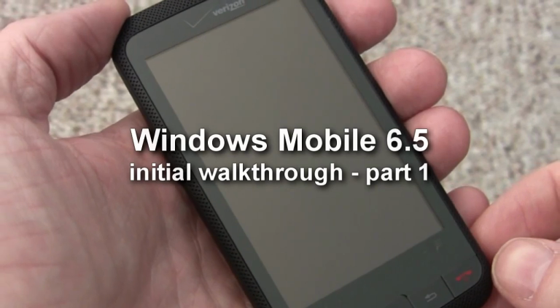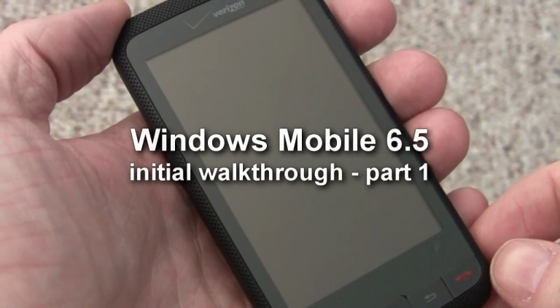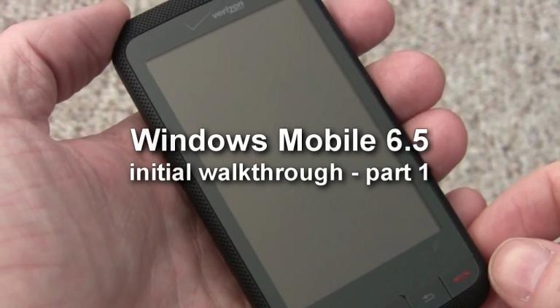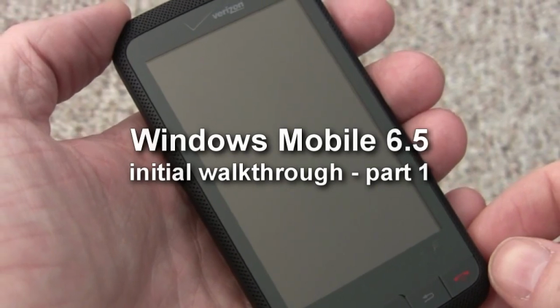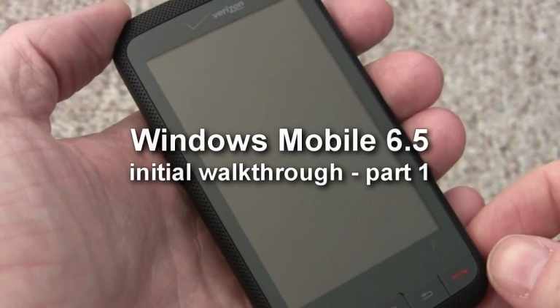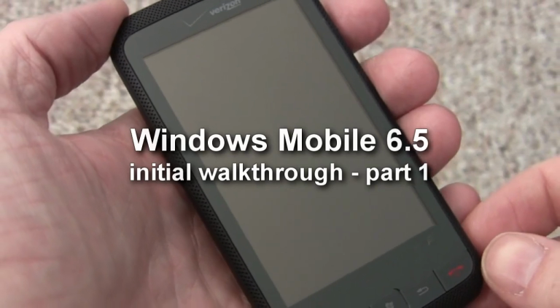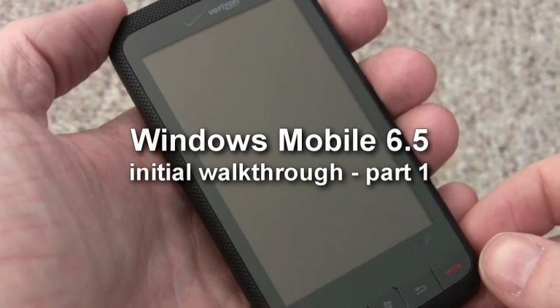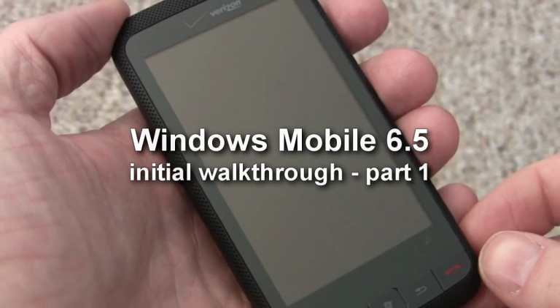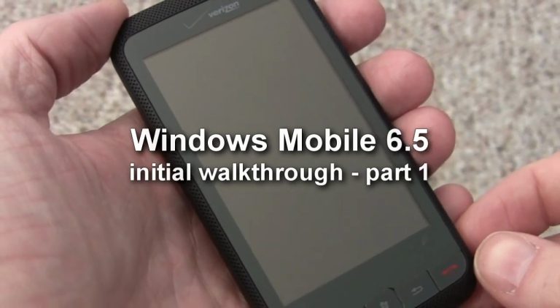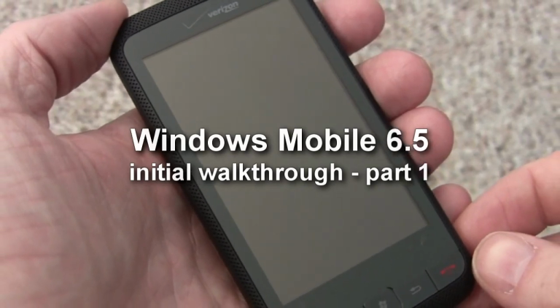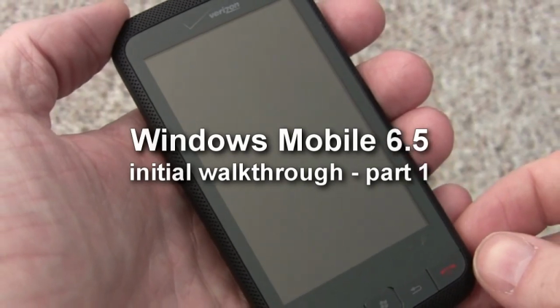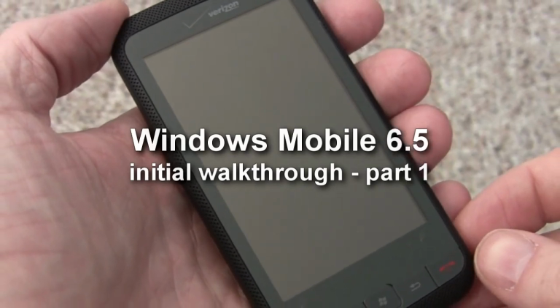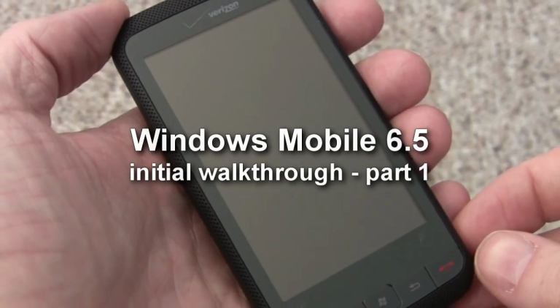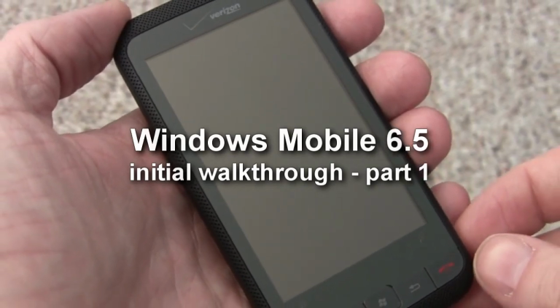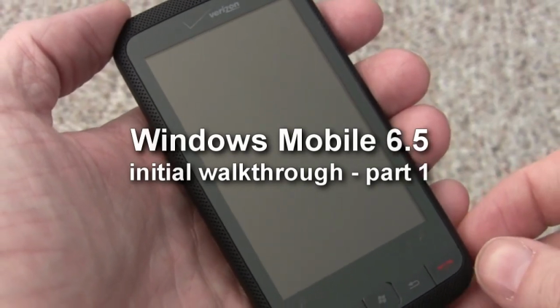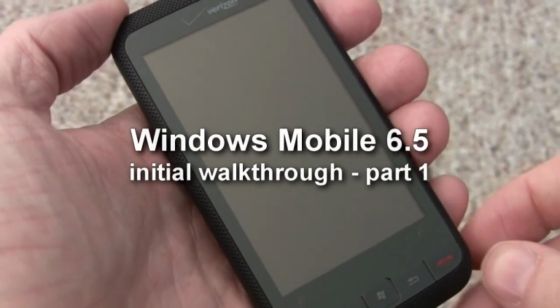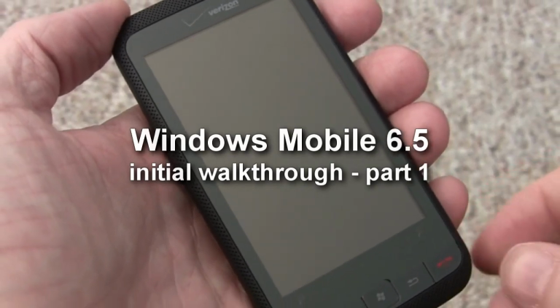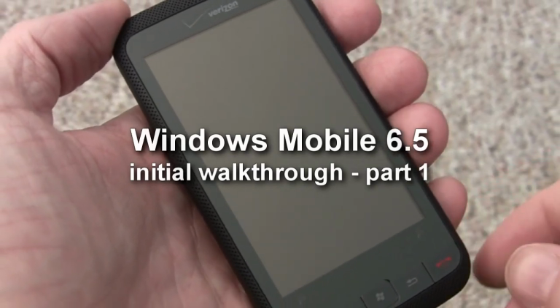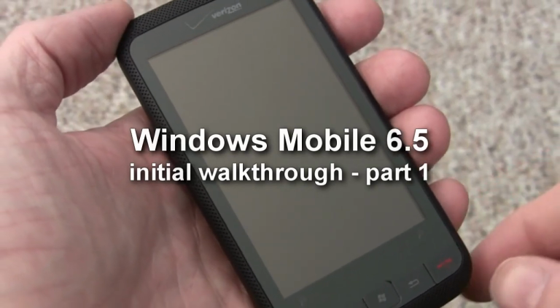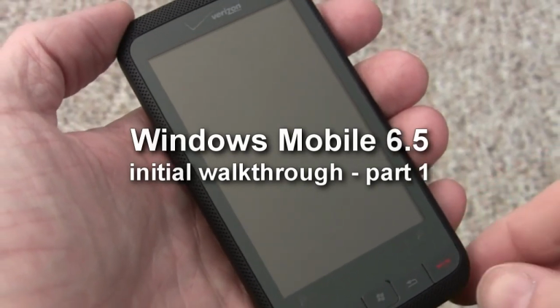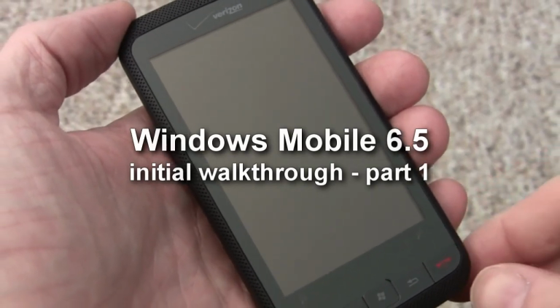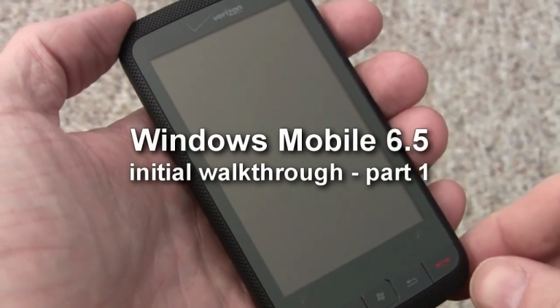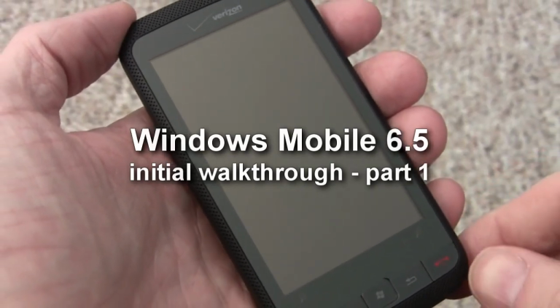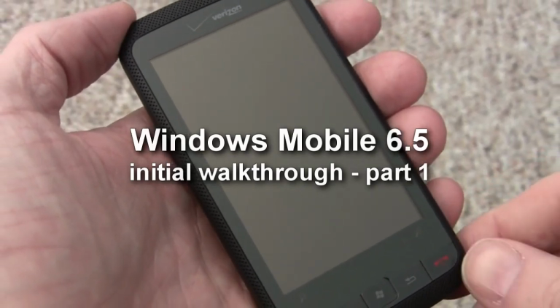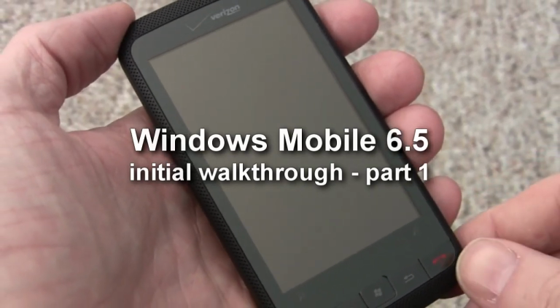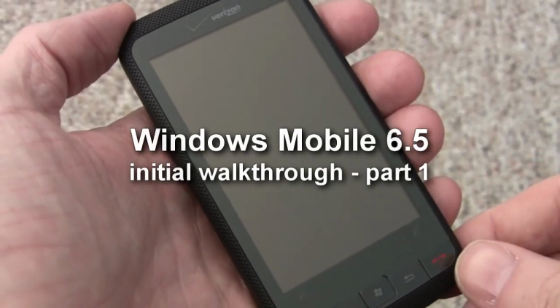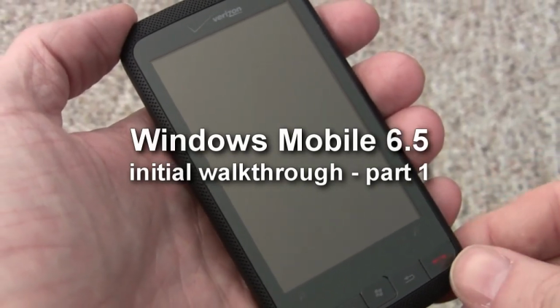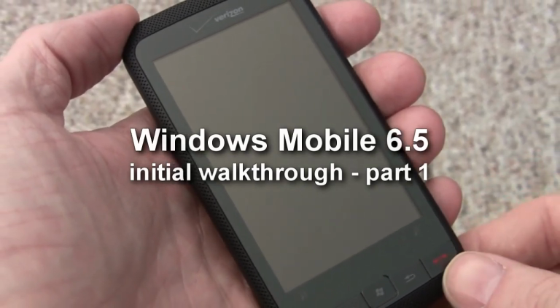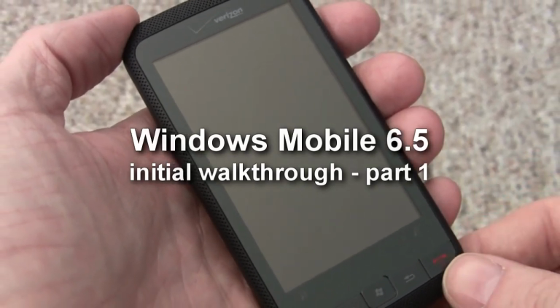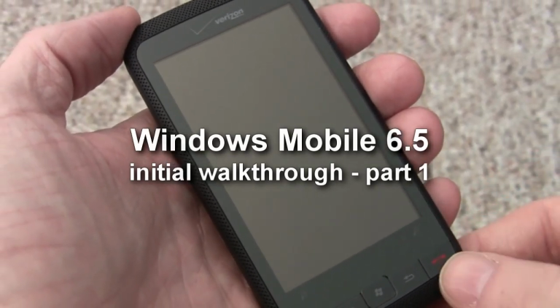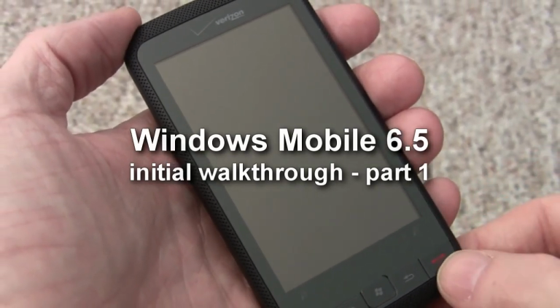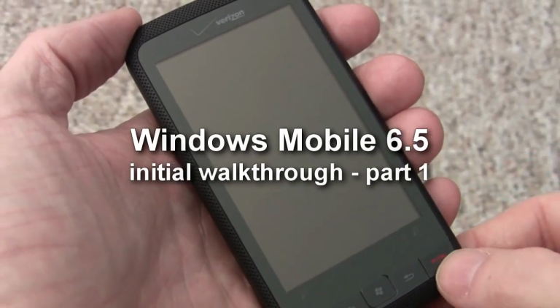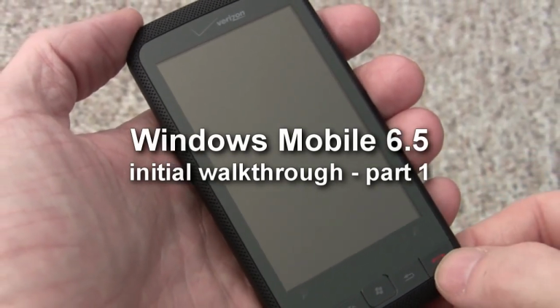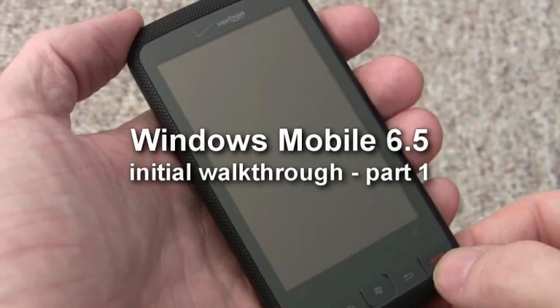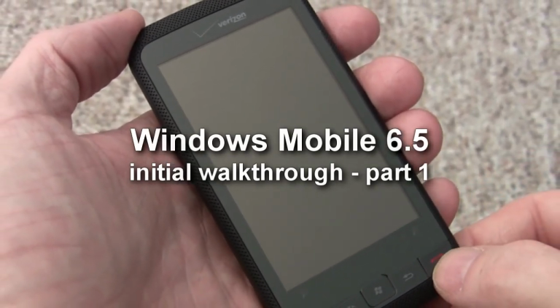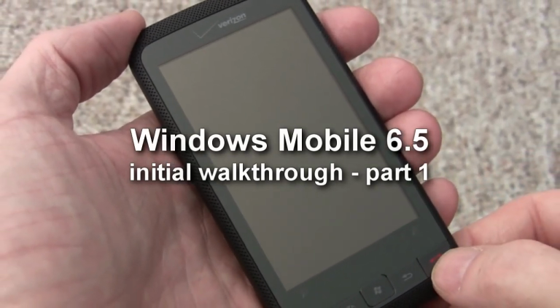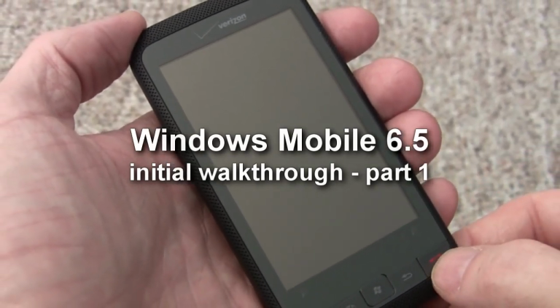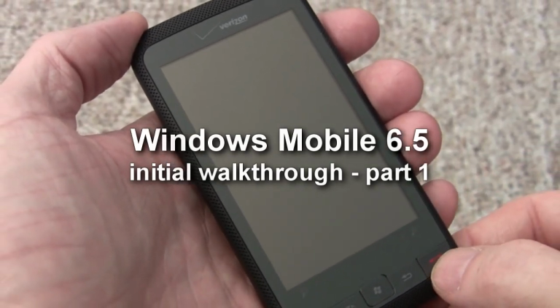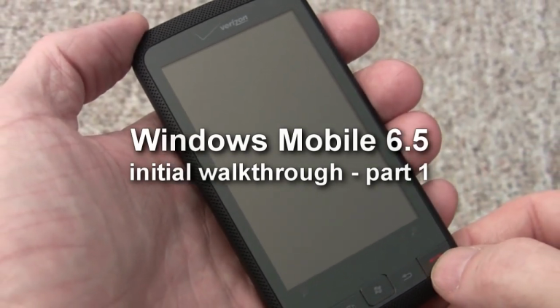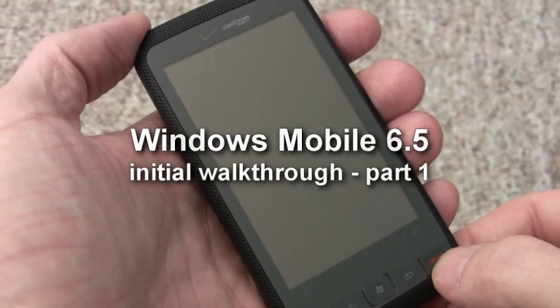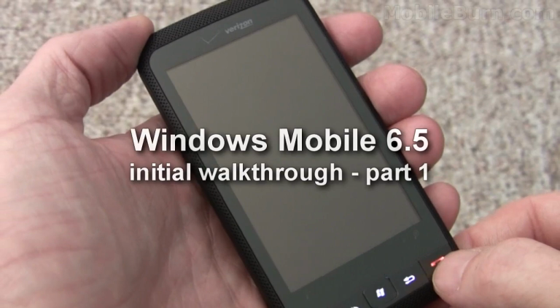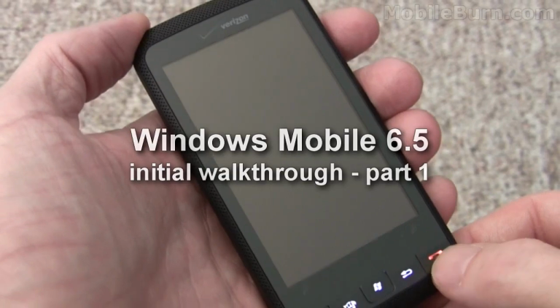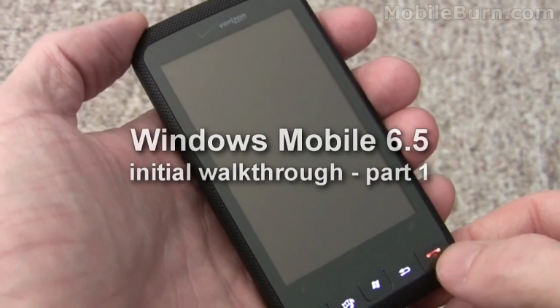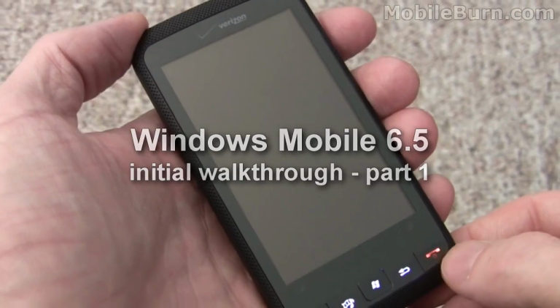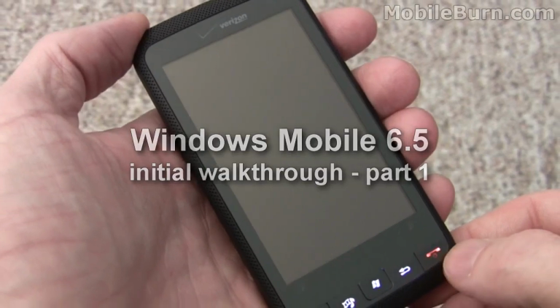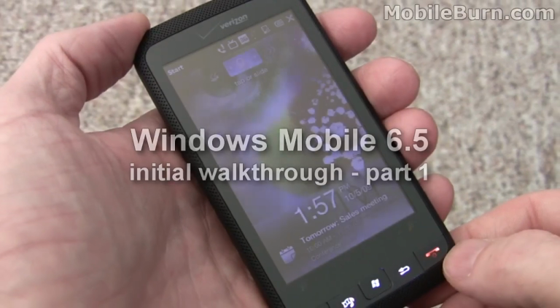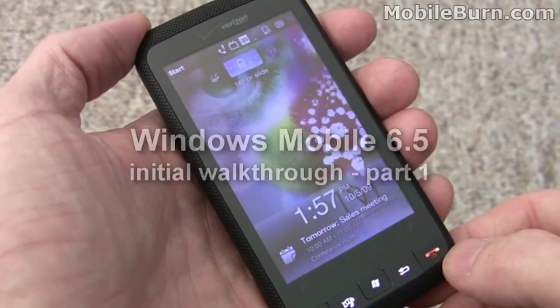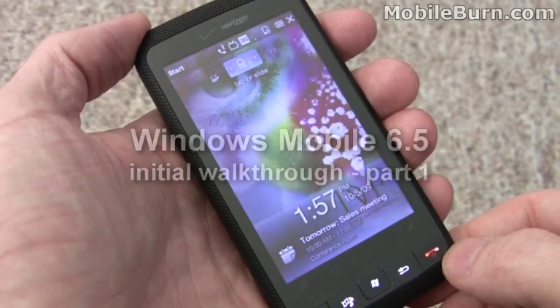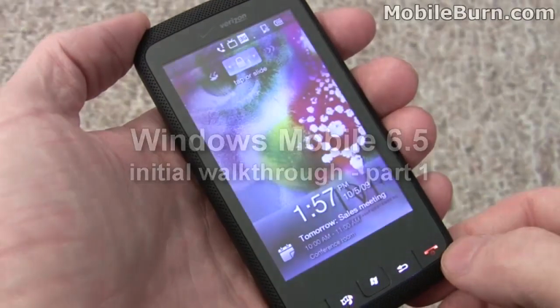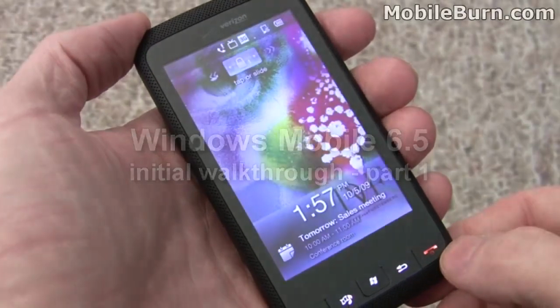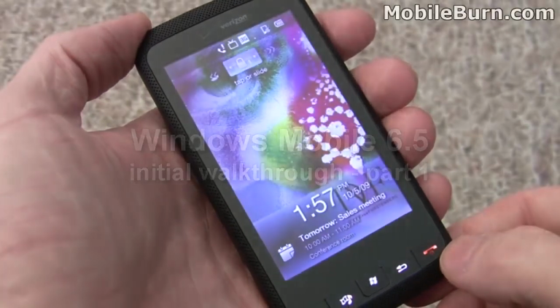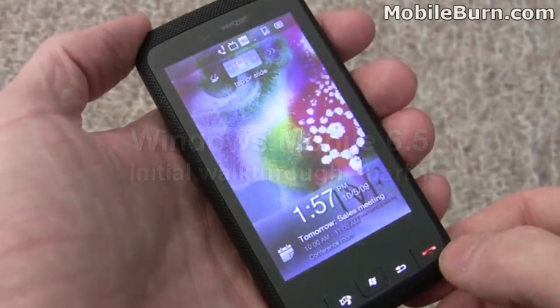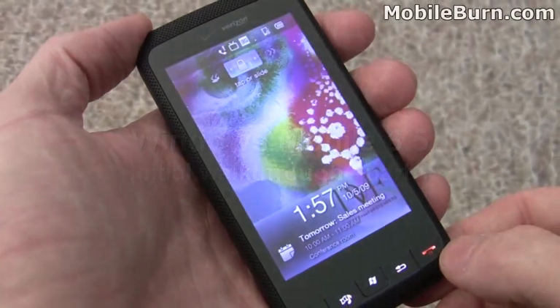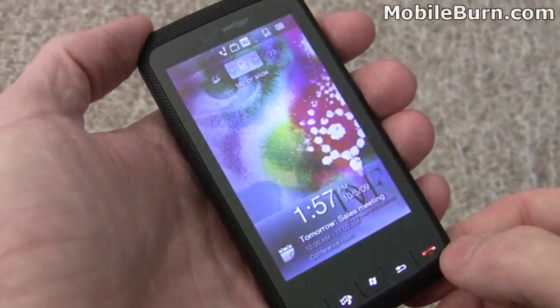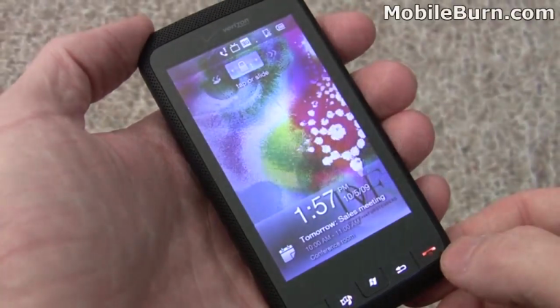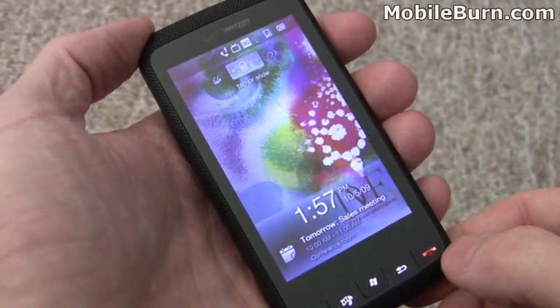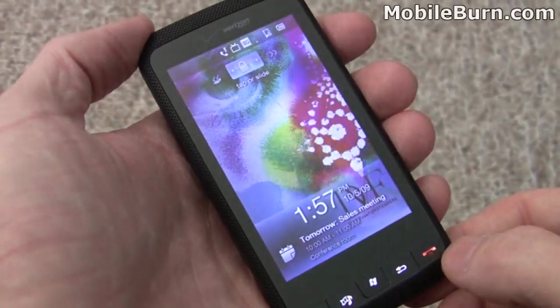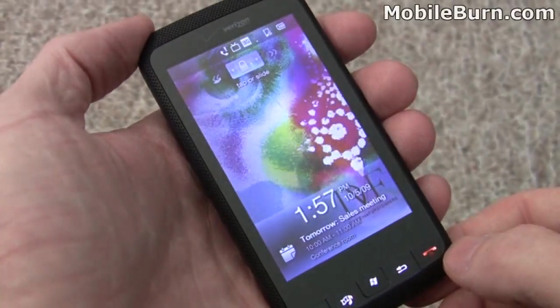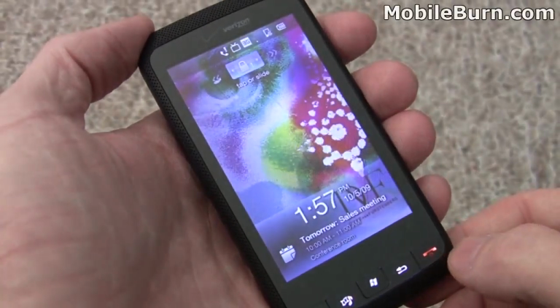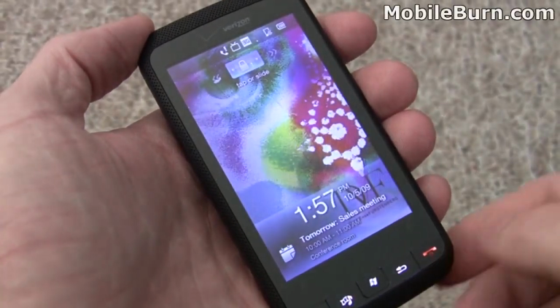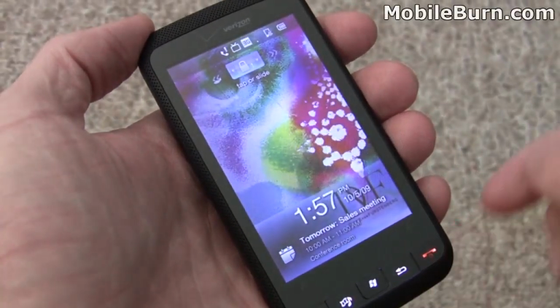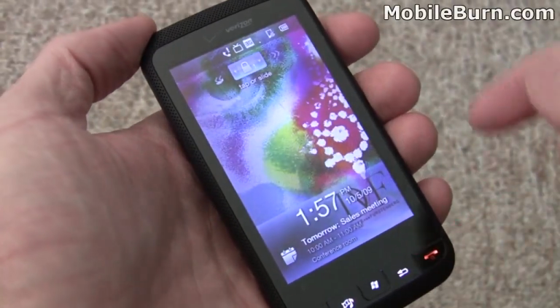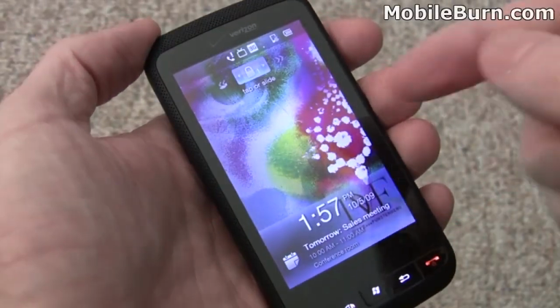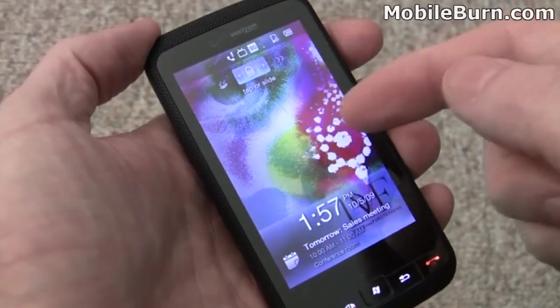This is Michael Orl from MobileBurn.com, and now that the embargo has lifted, we're going to show you some of the new features of Windows Mobile 6.5.